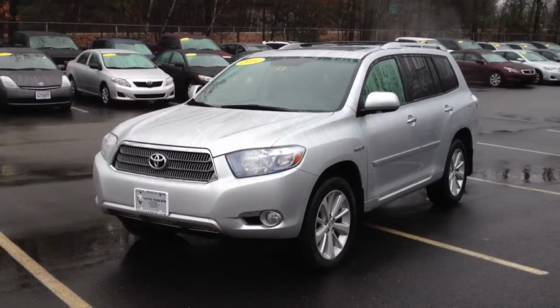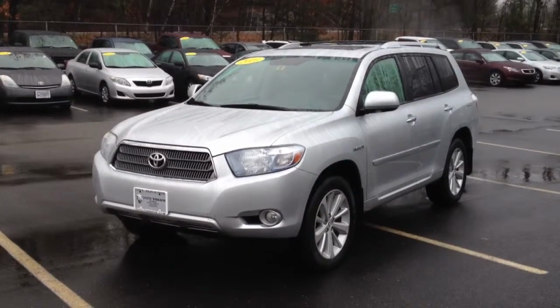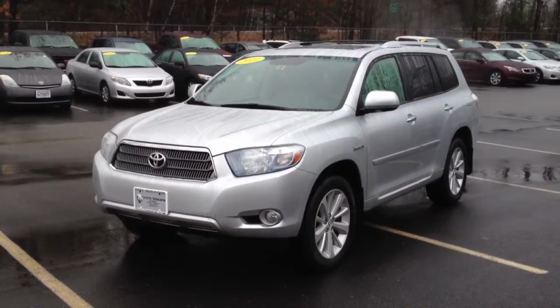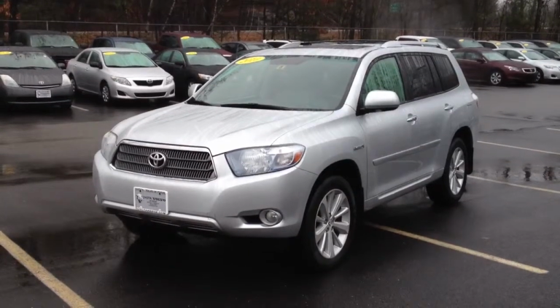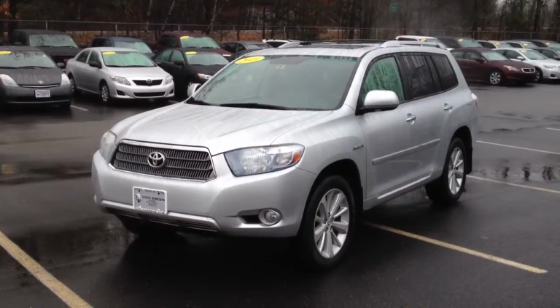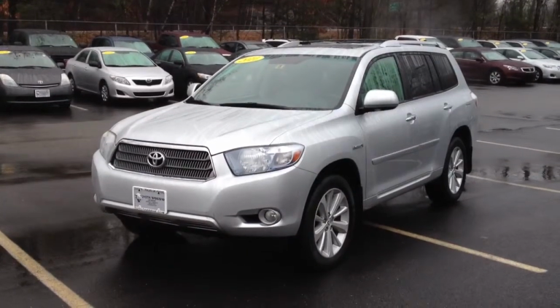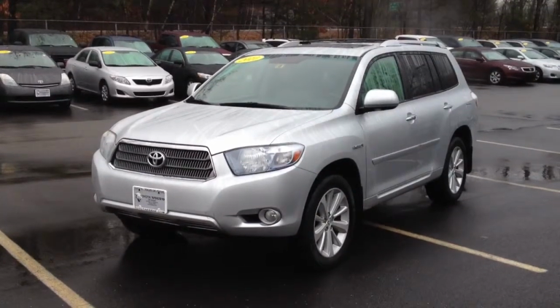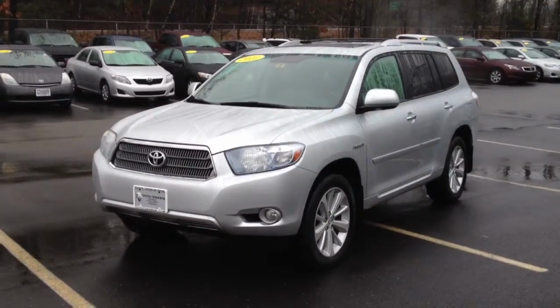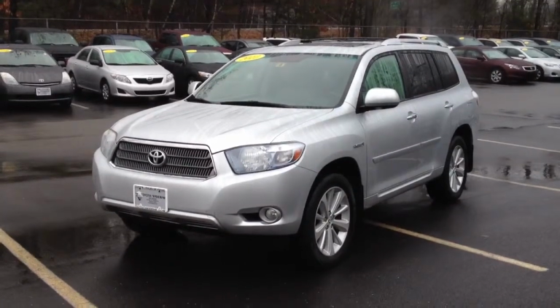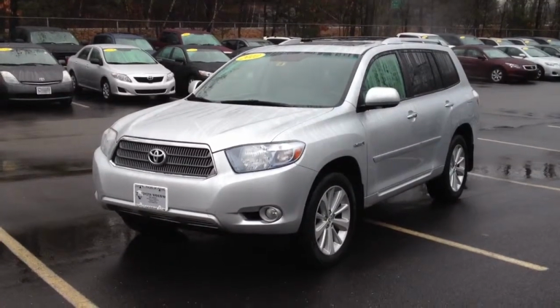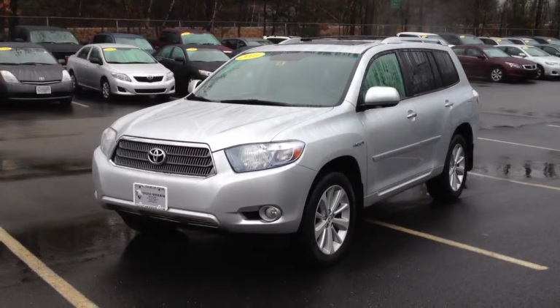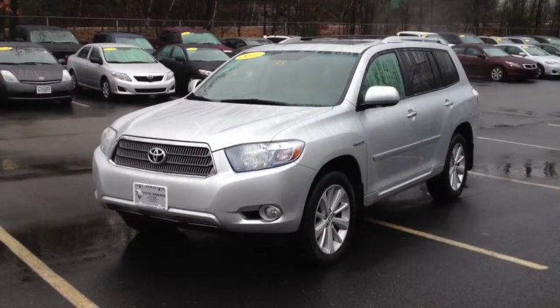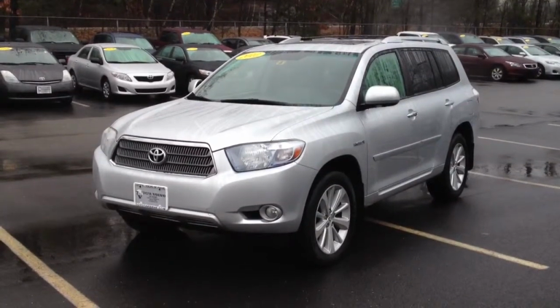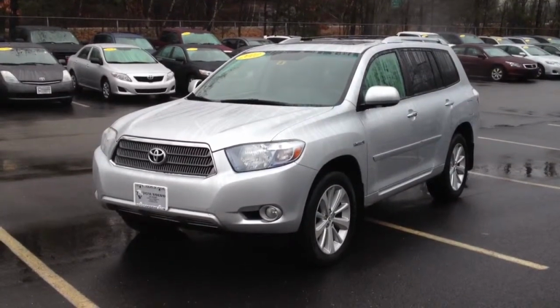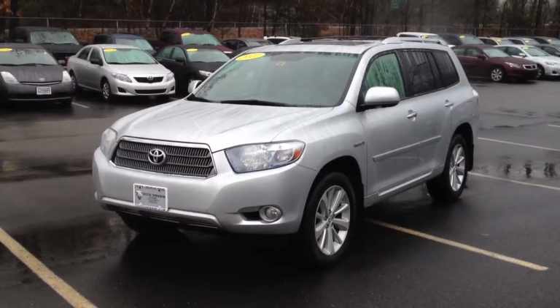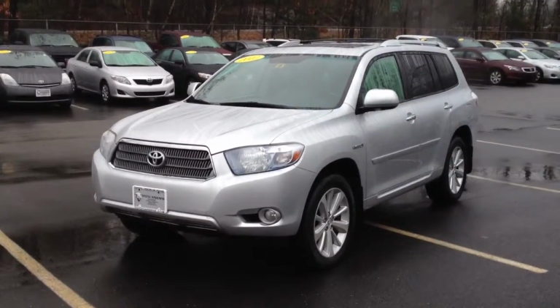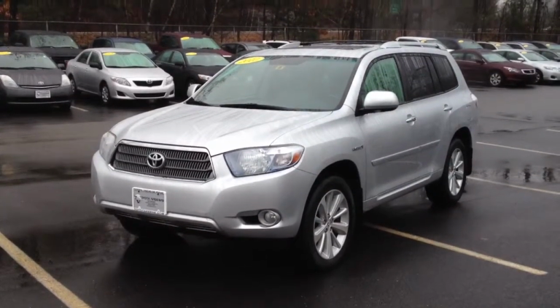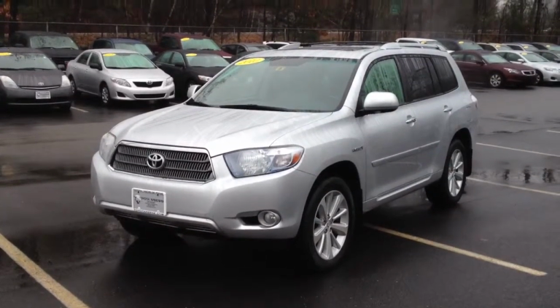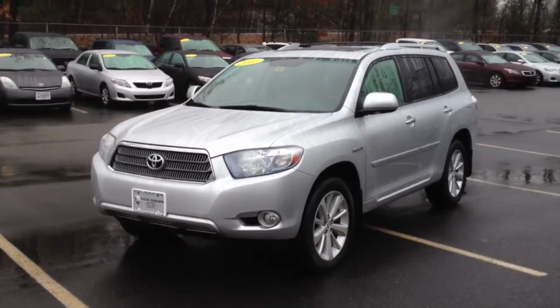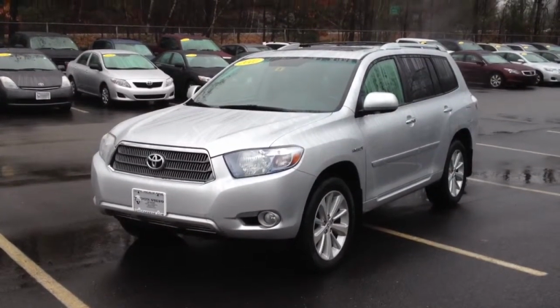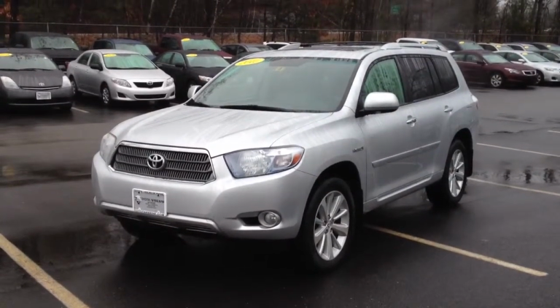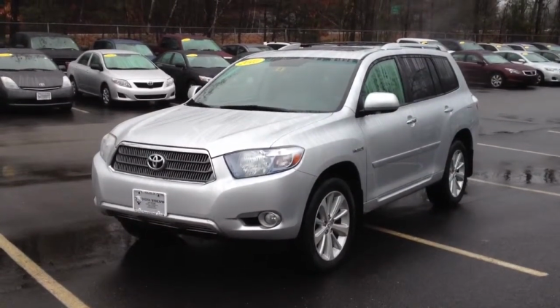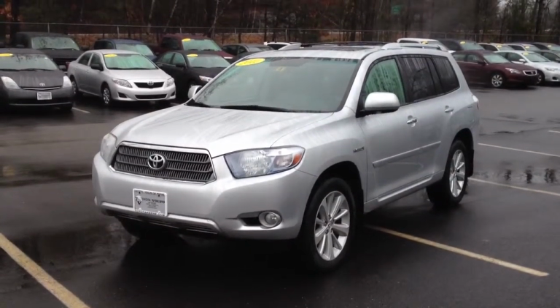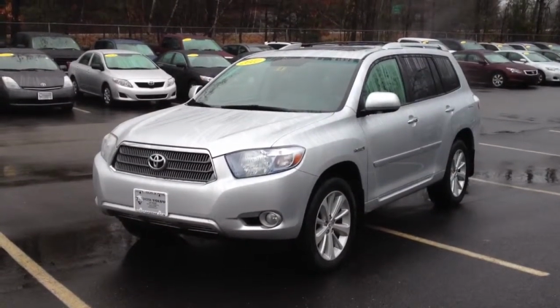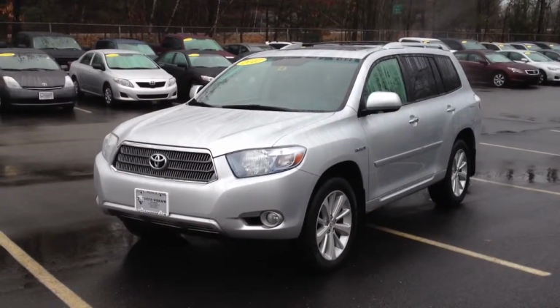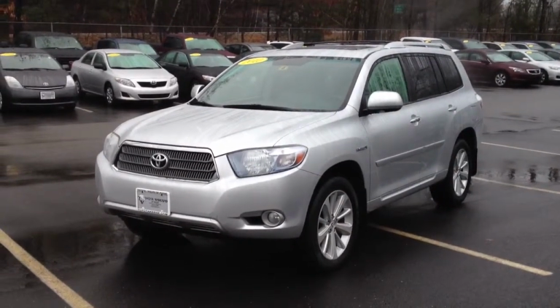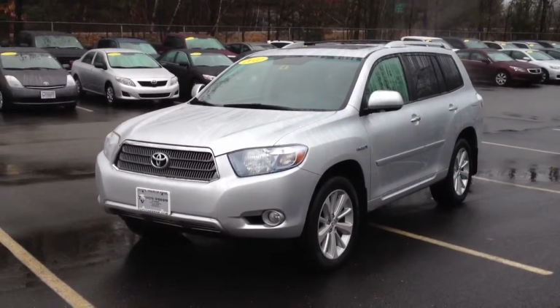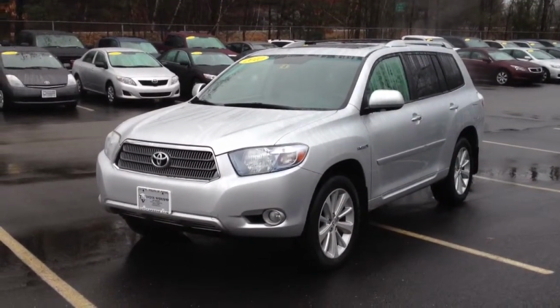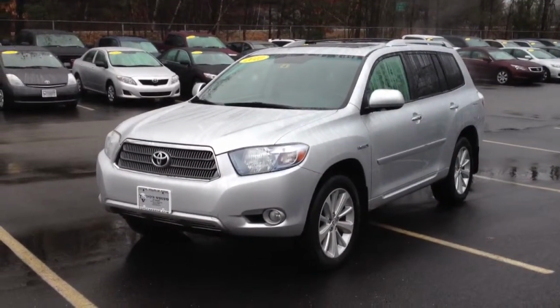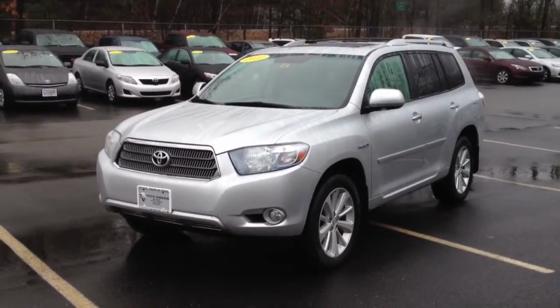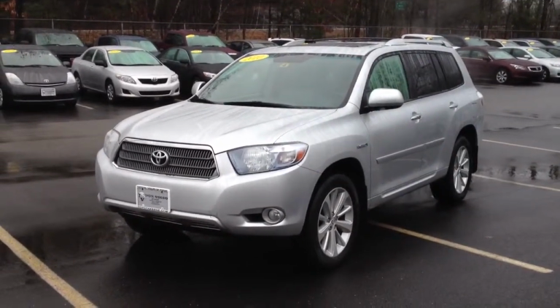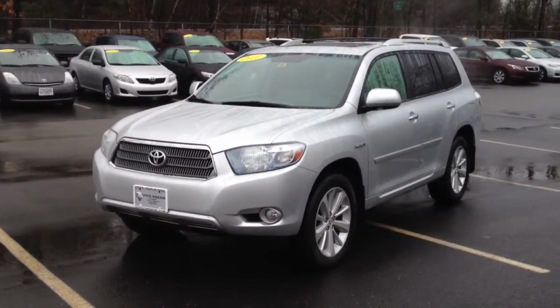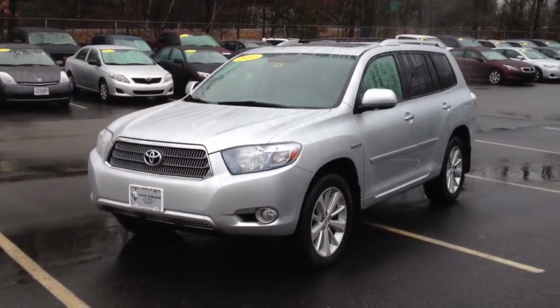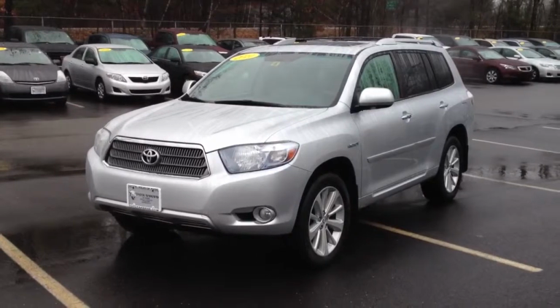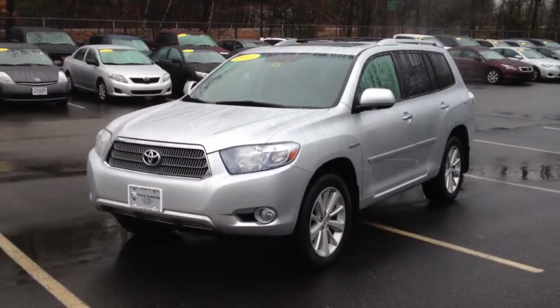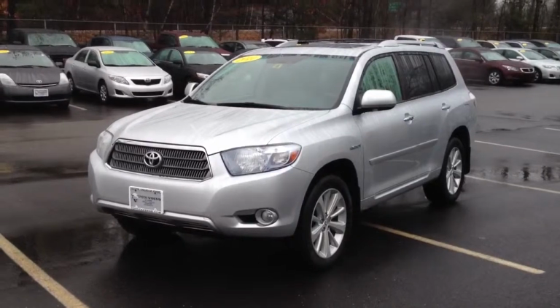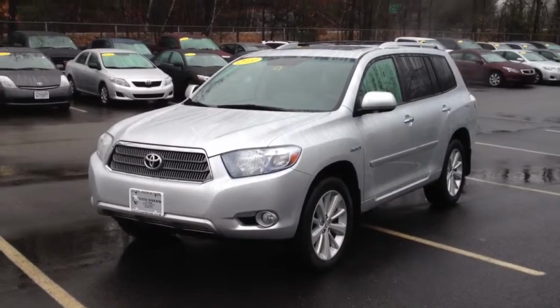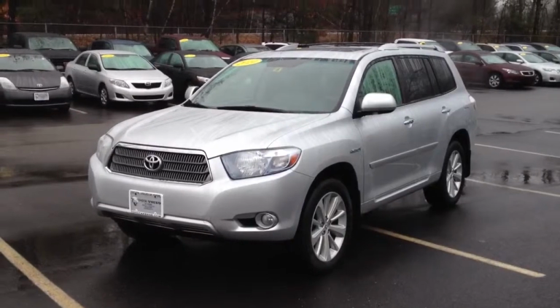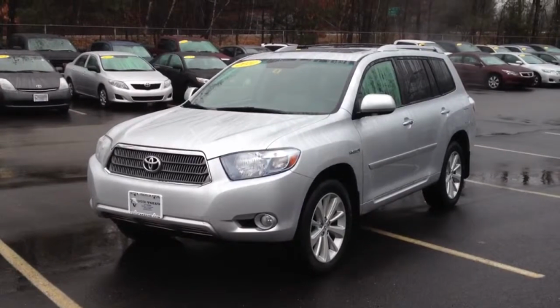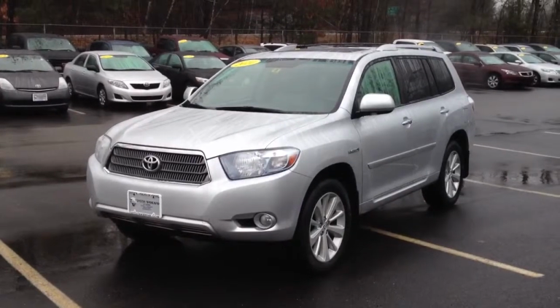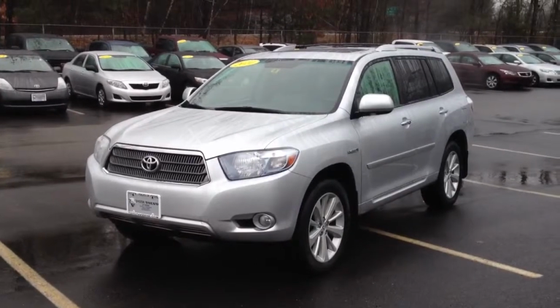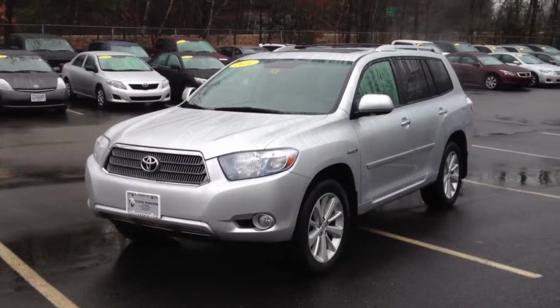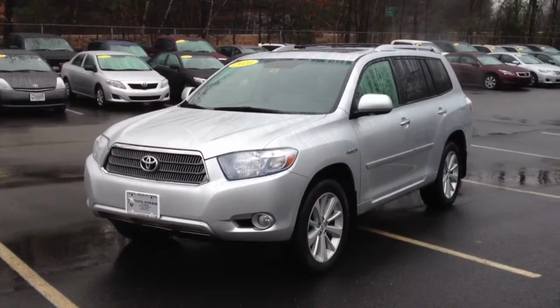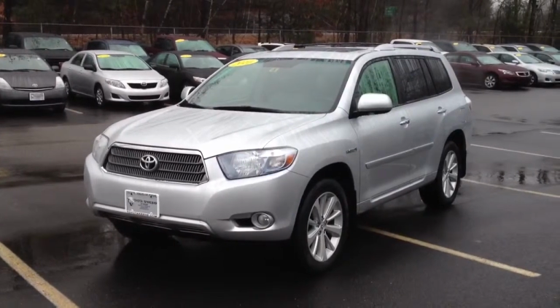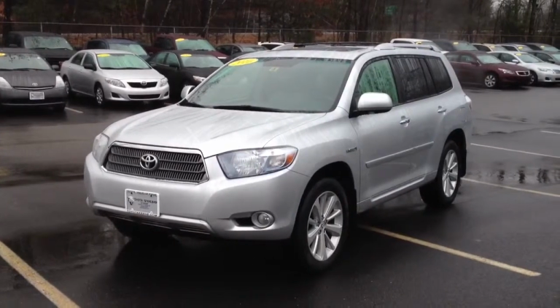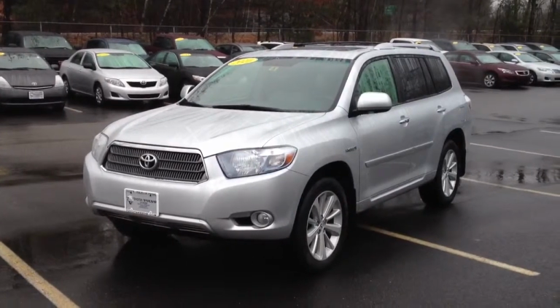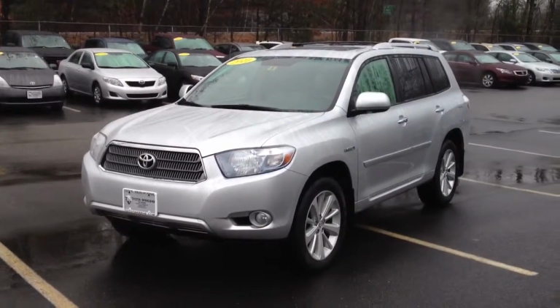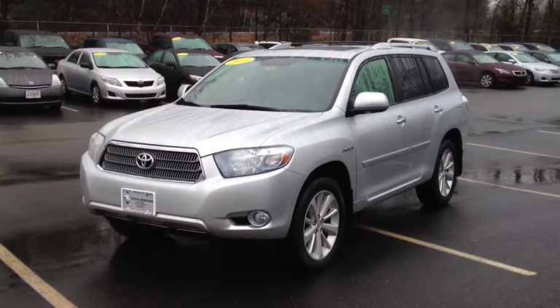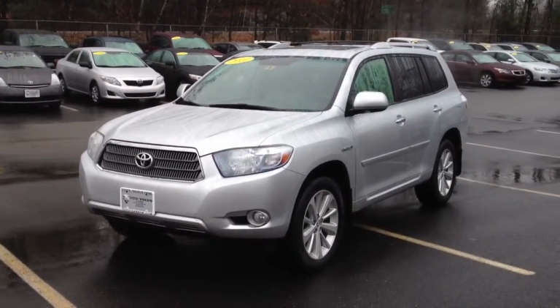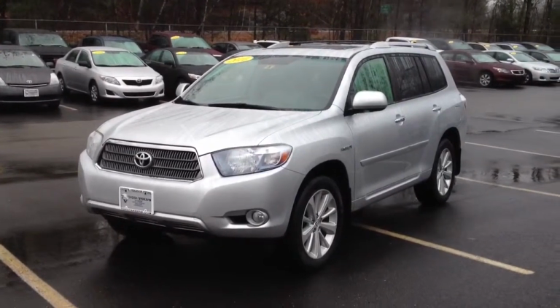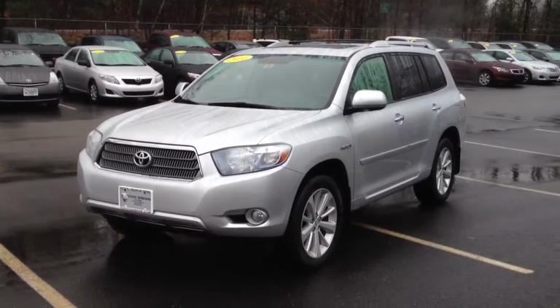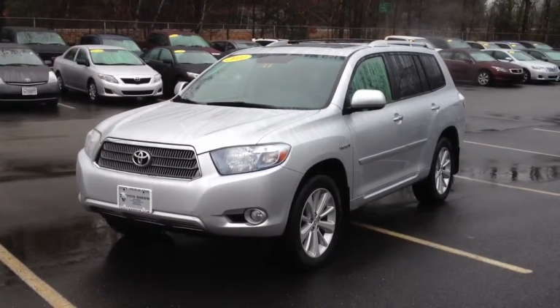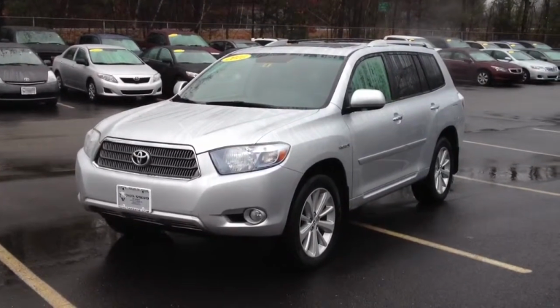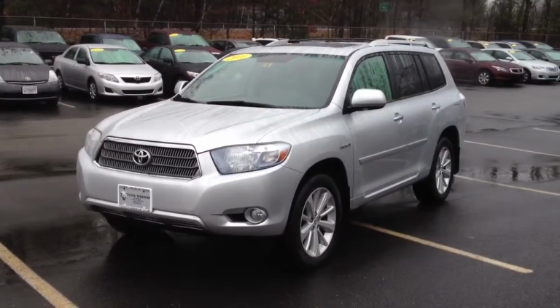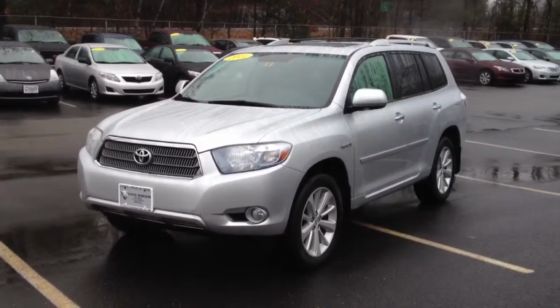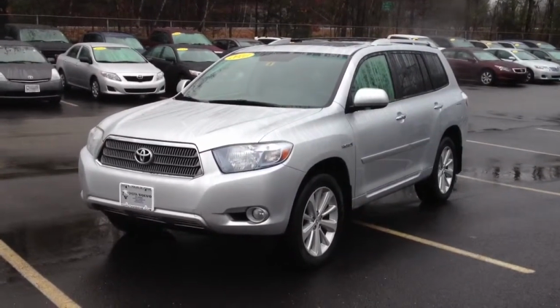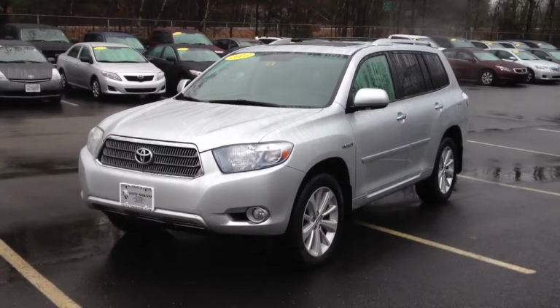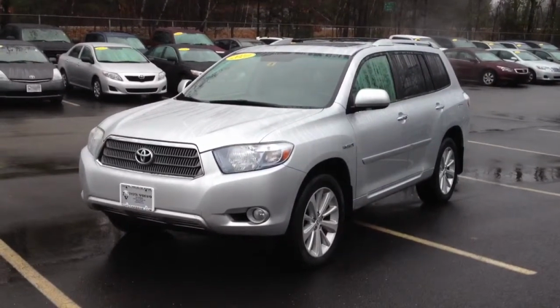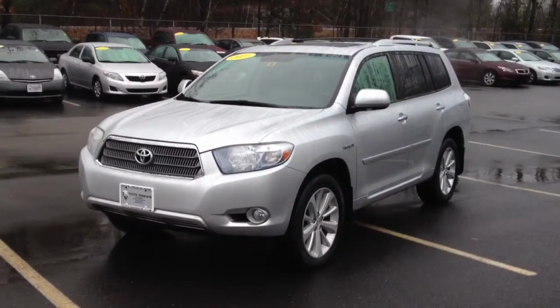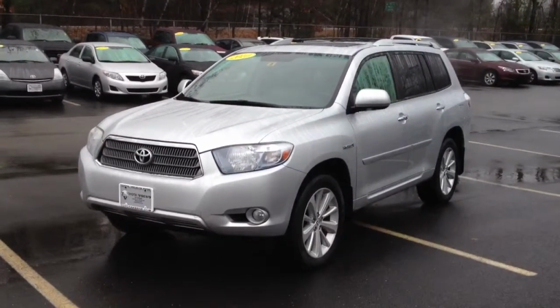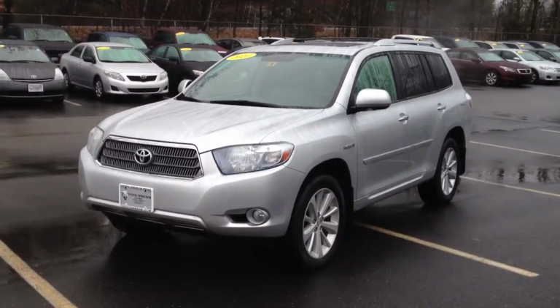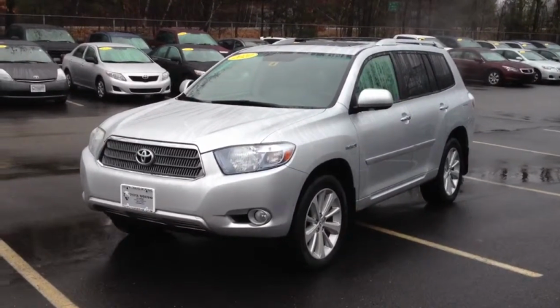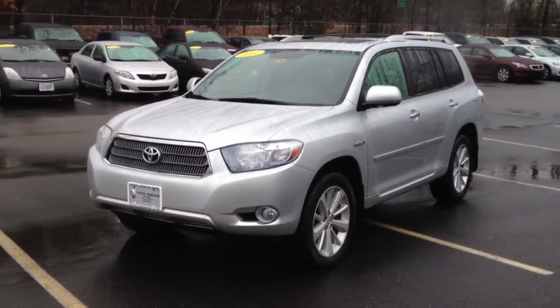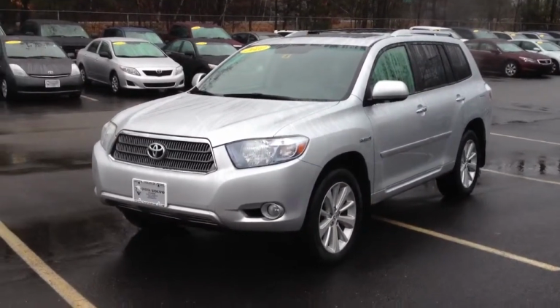Hi Walter, it's George up at Toyota Volvo of Keene. I just wanted to give you a quick walk around here on the 2010 Highlander Hybrid you're interested in.